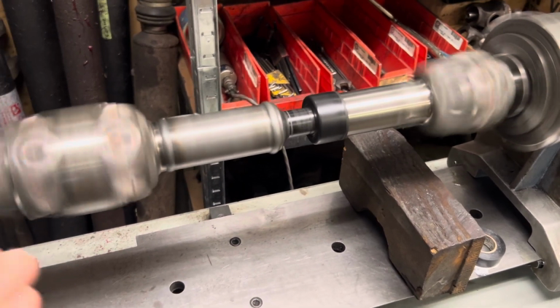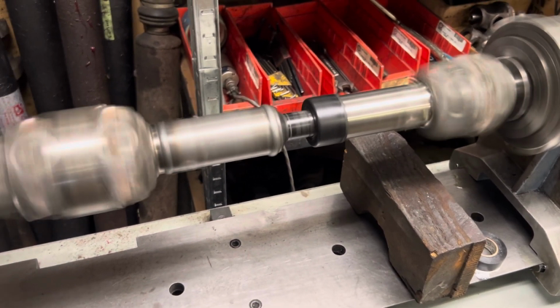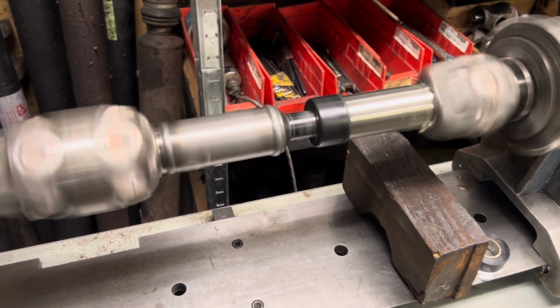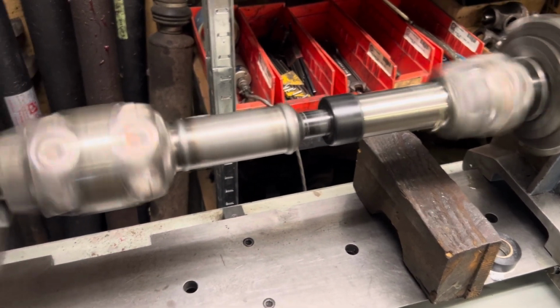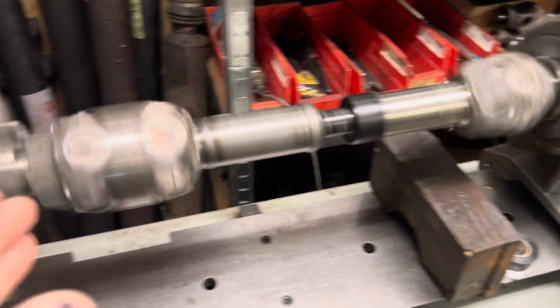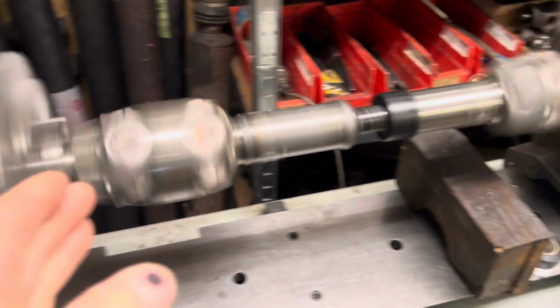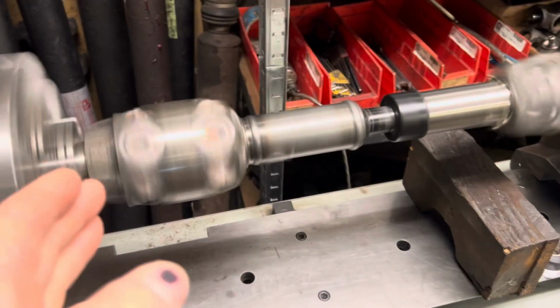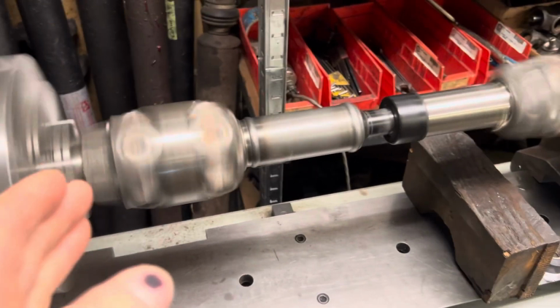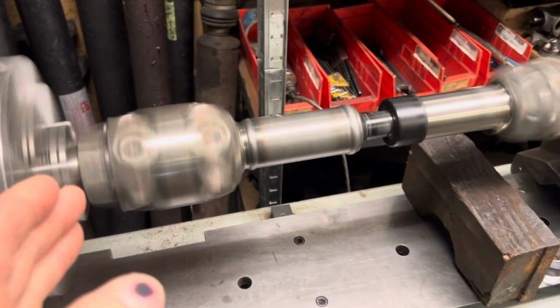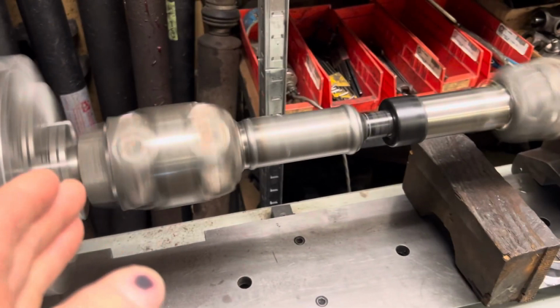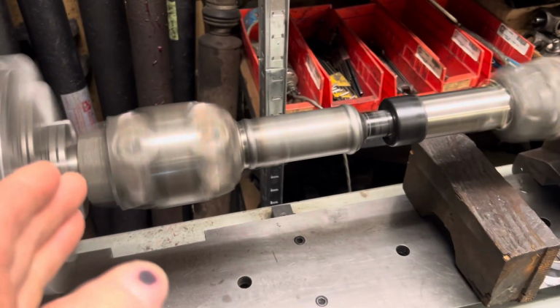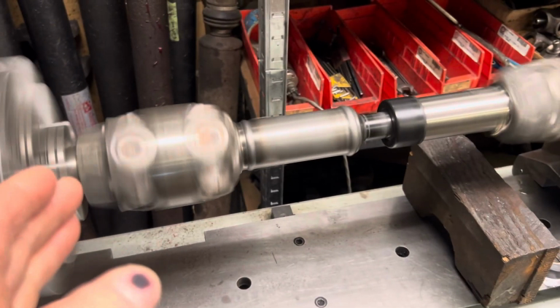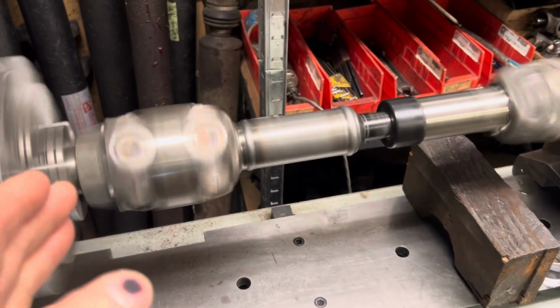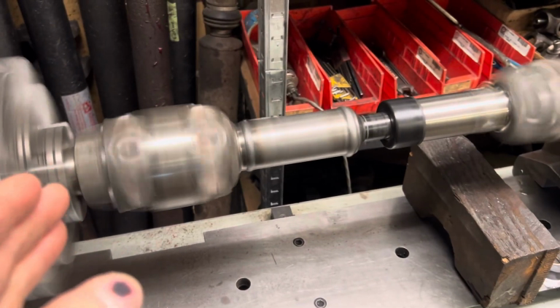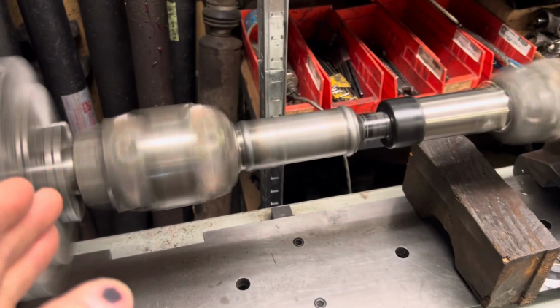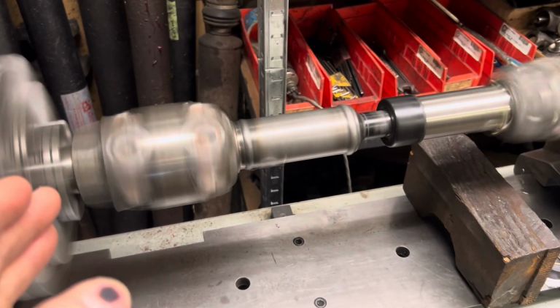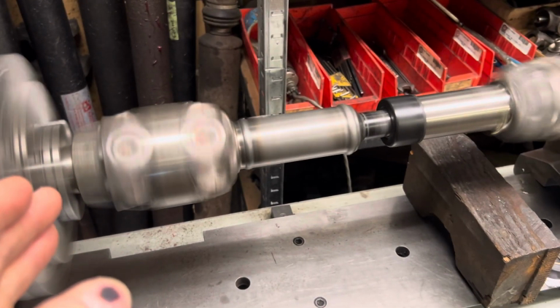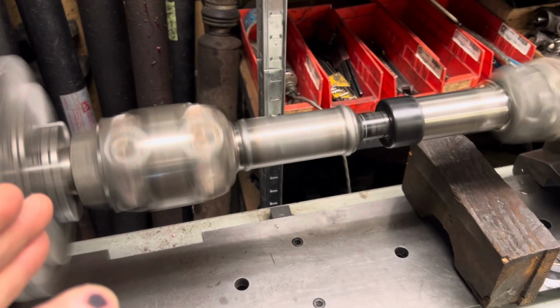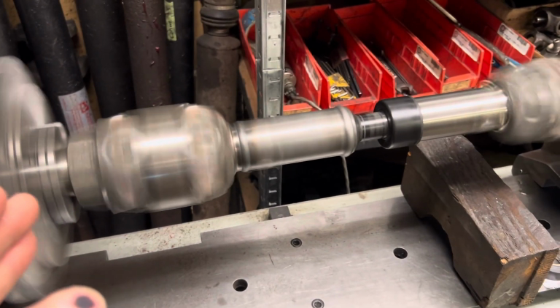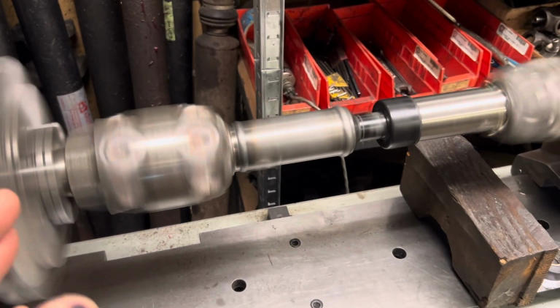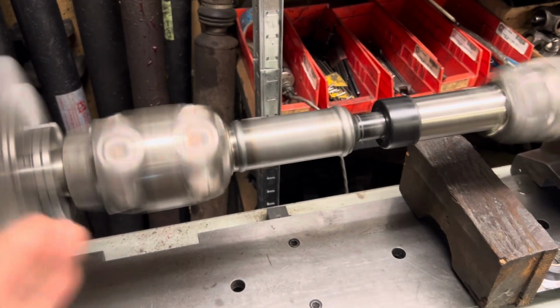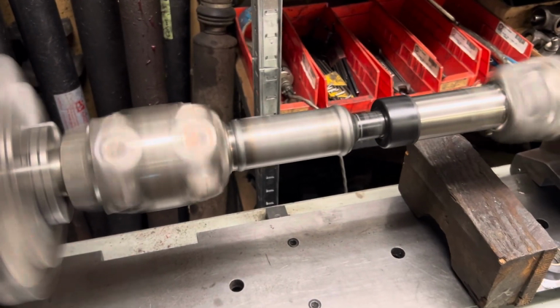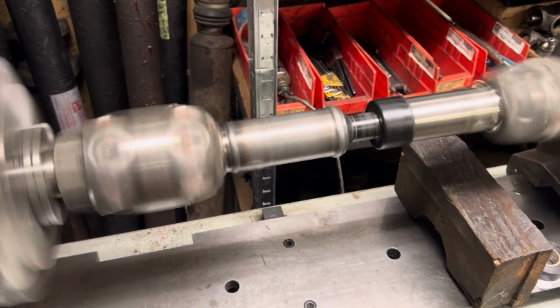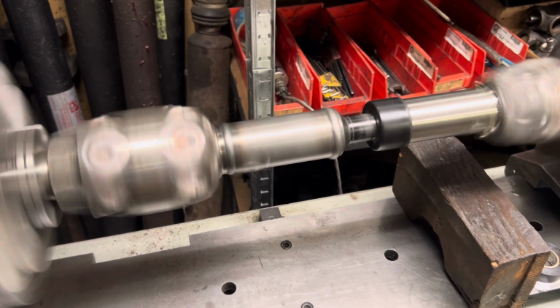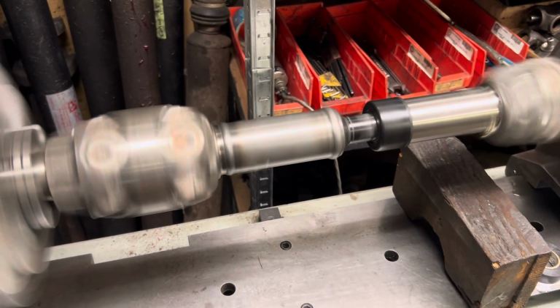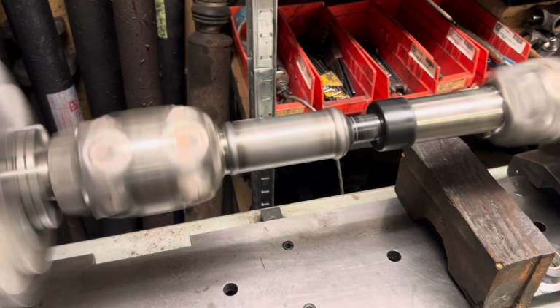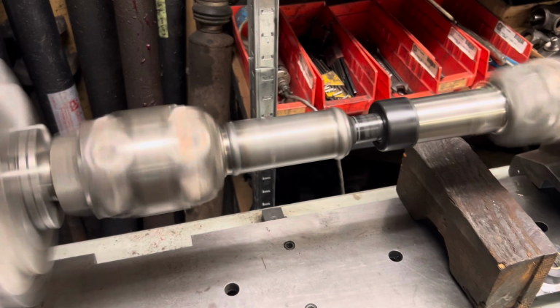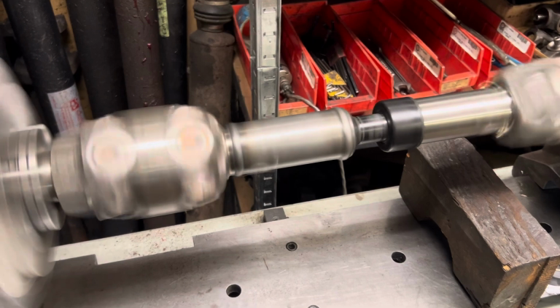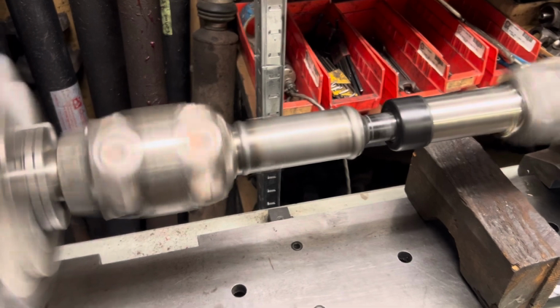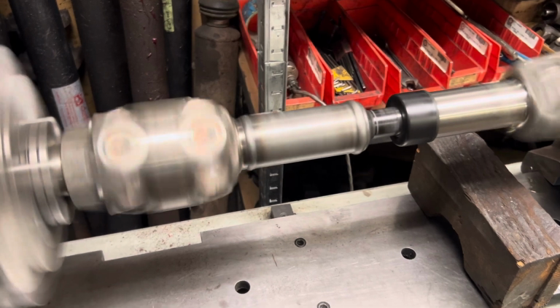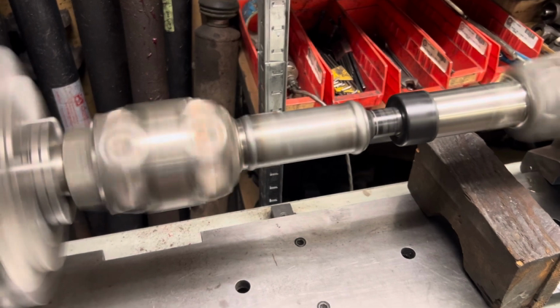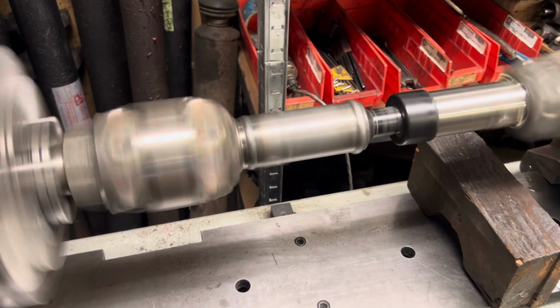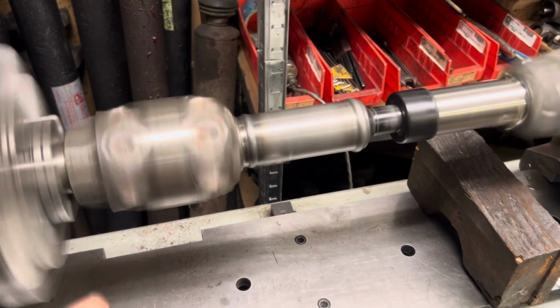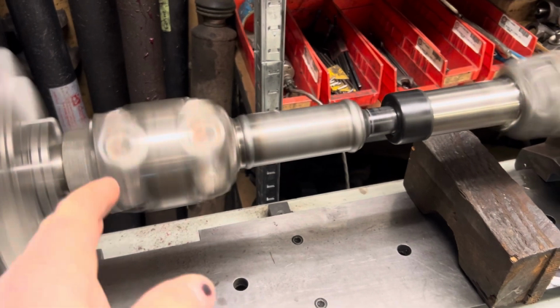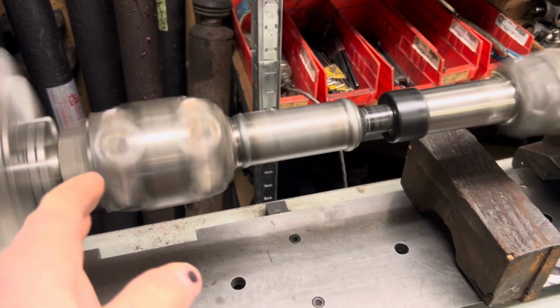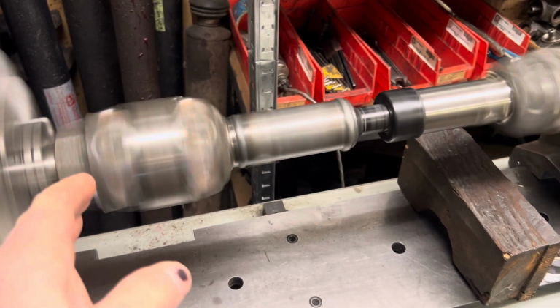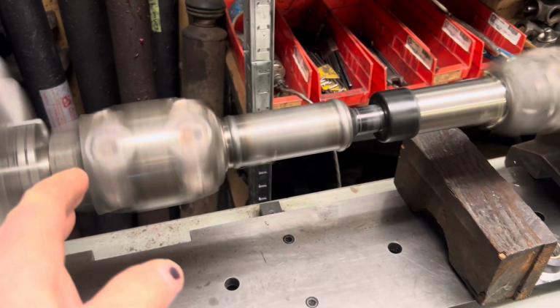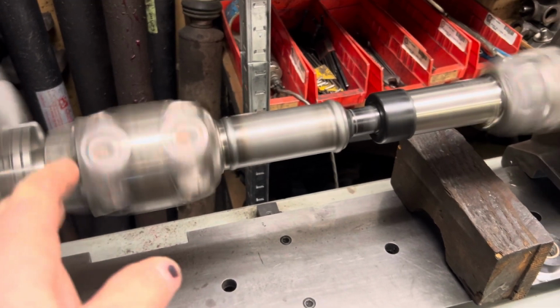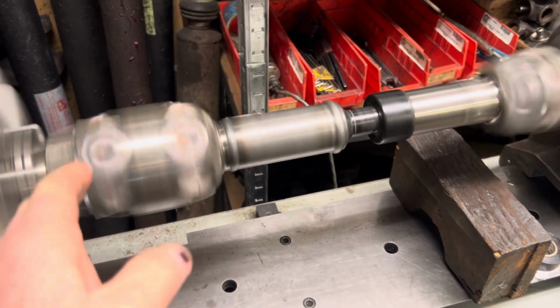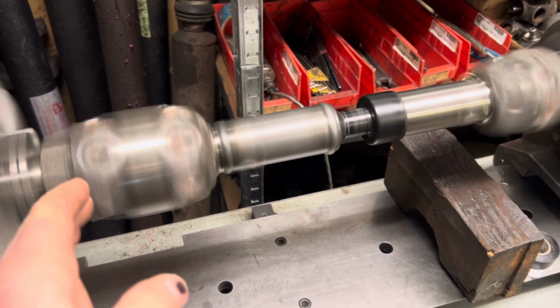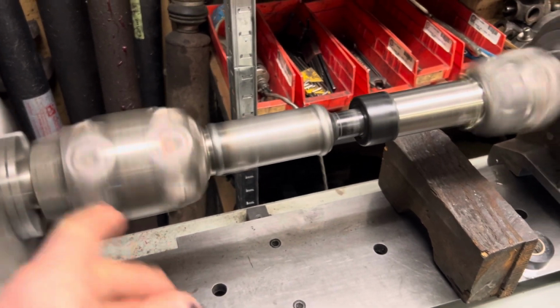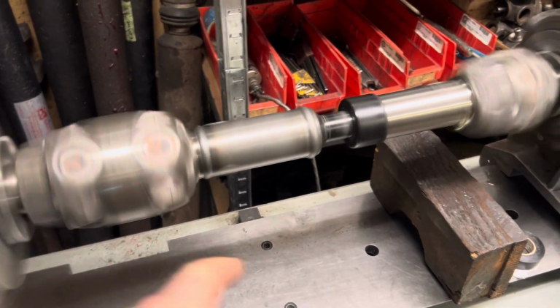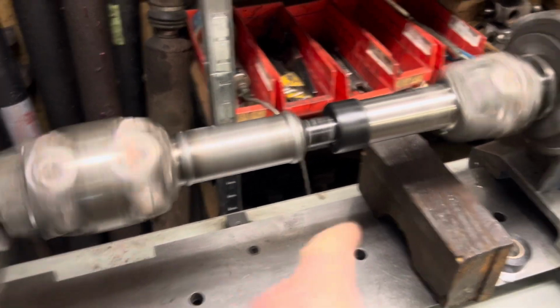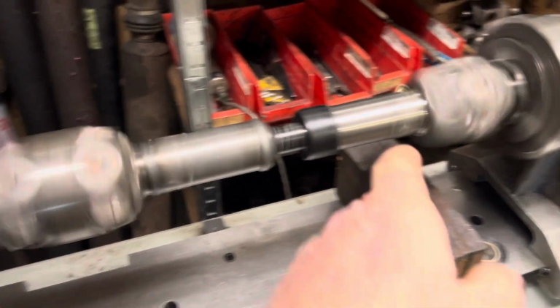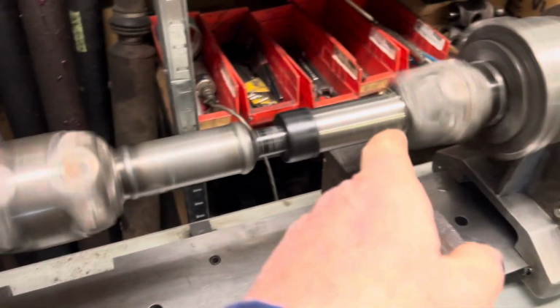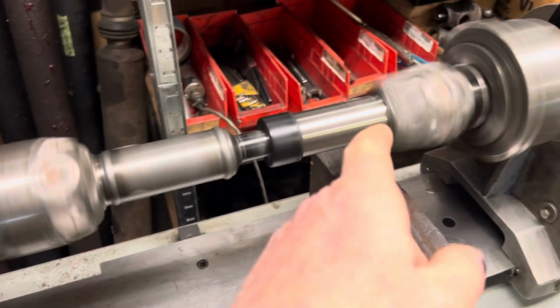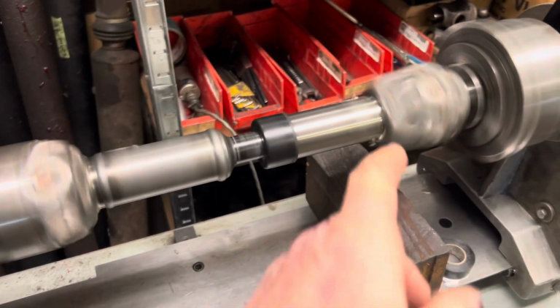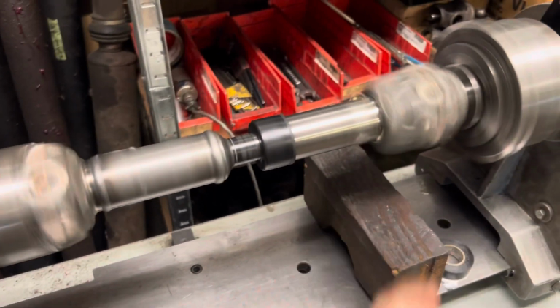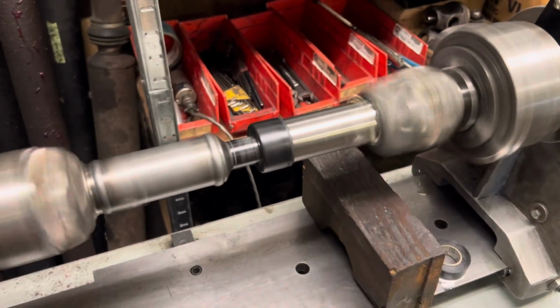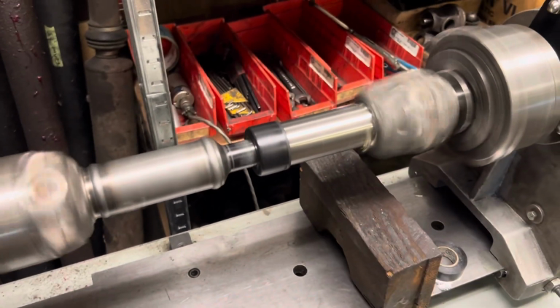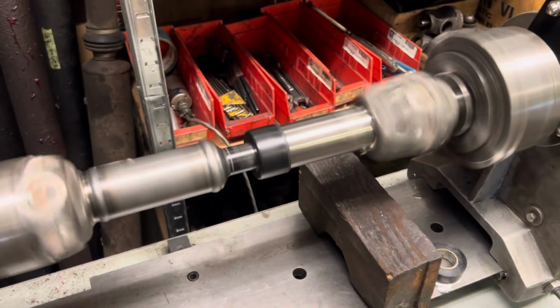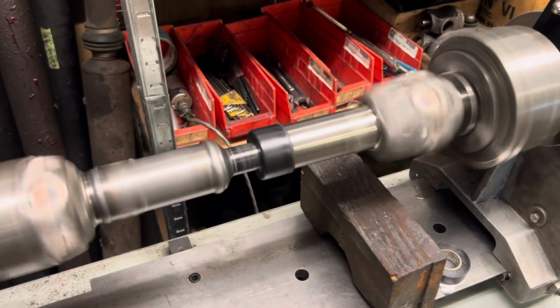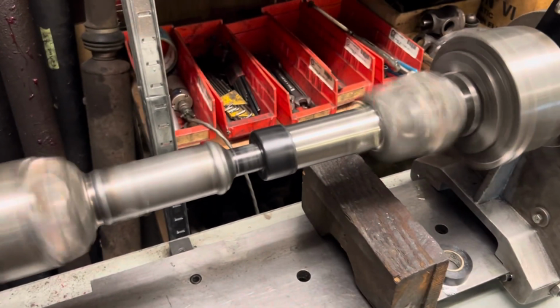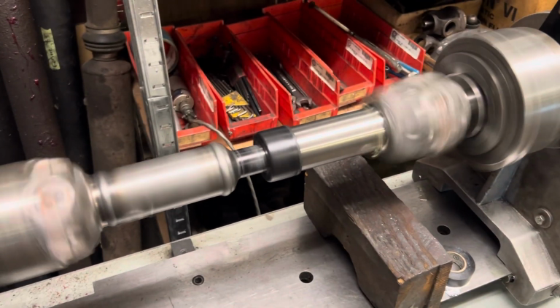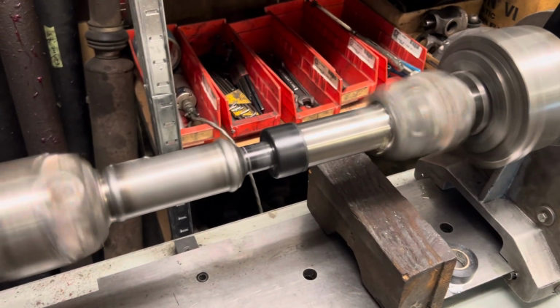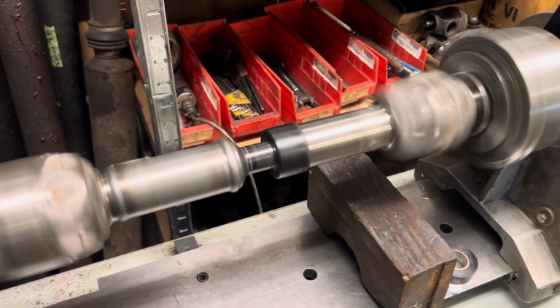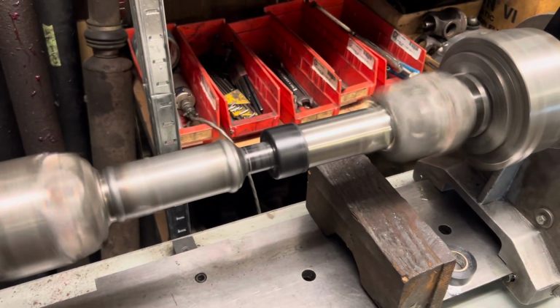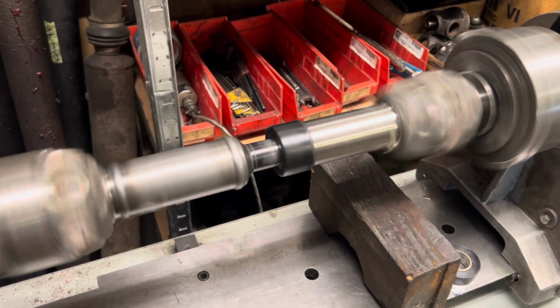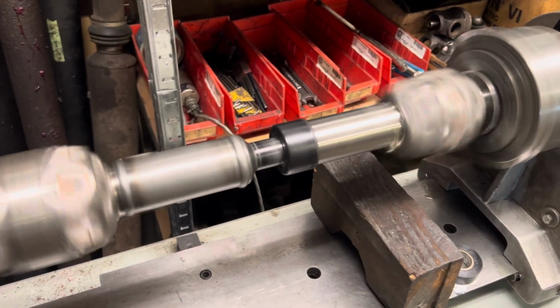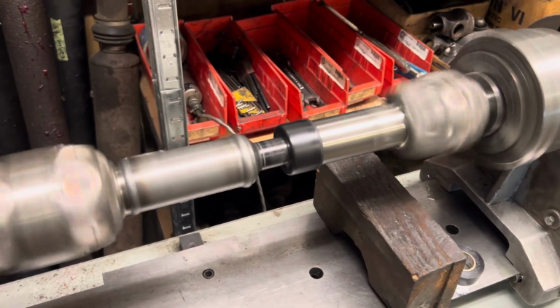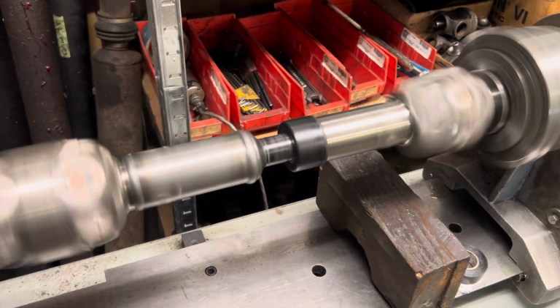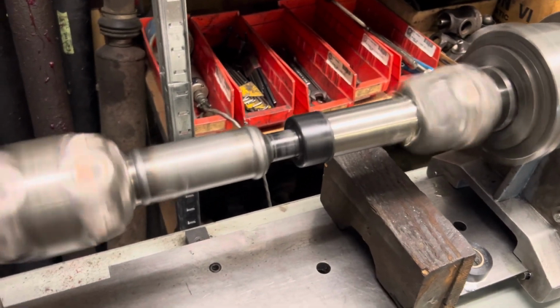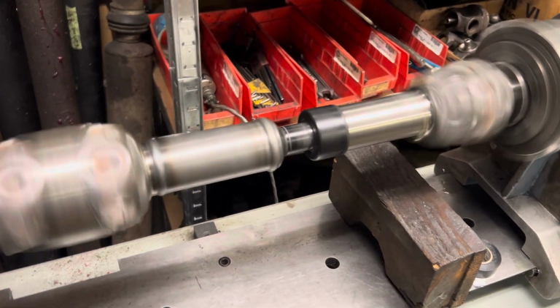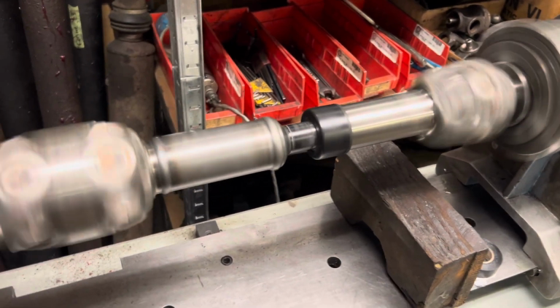17 and a half inch running length, center of that to the center of the joint down at the rear end.